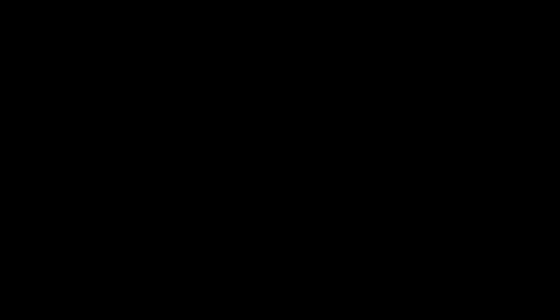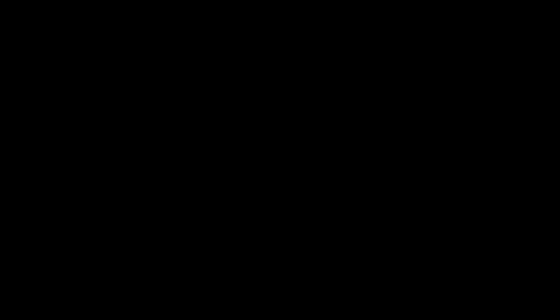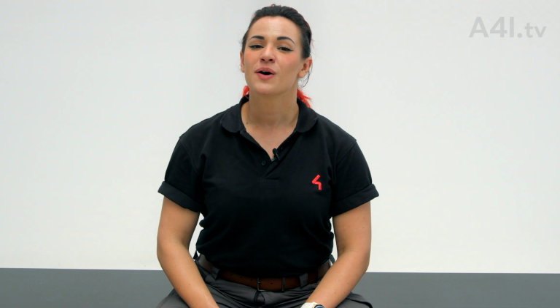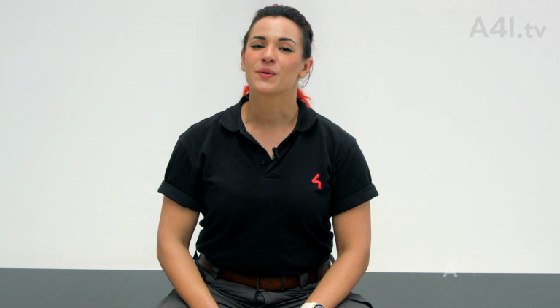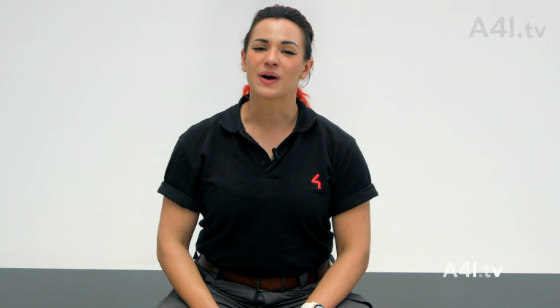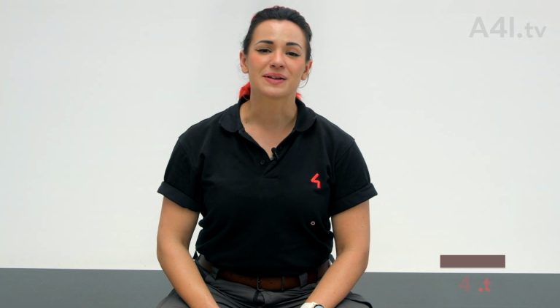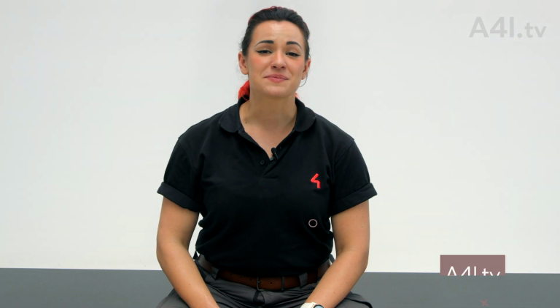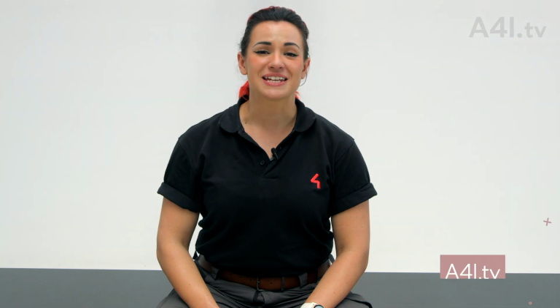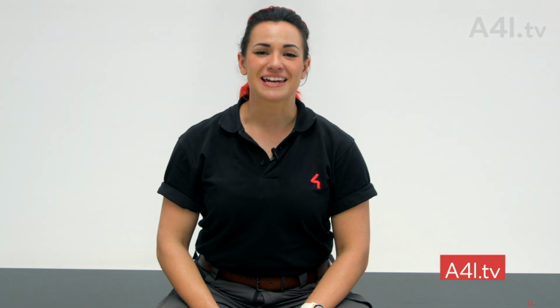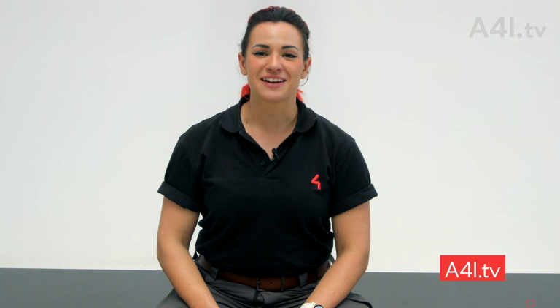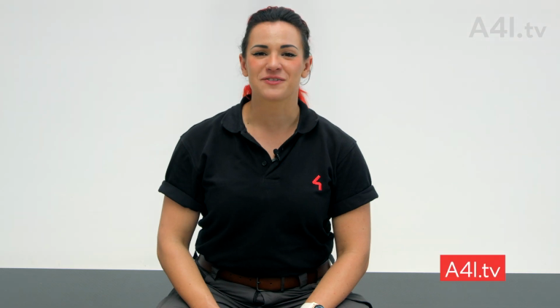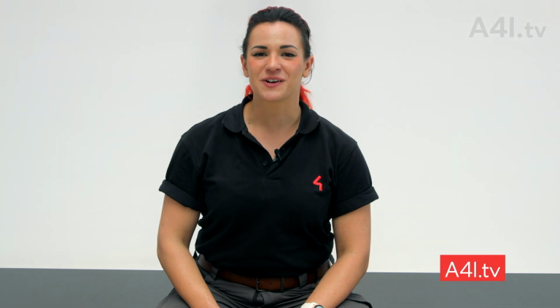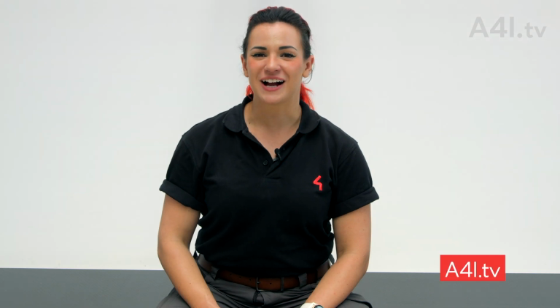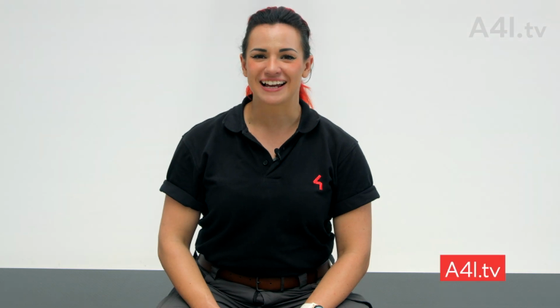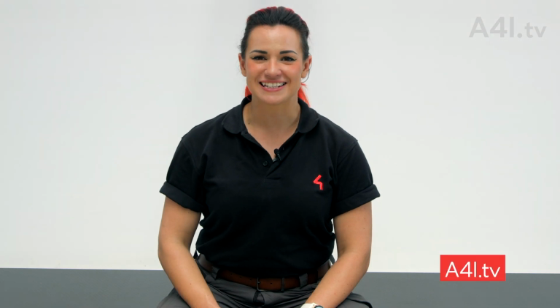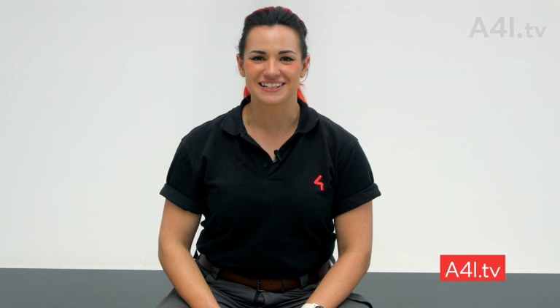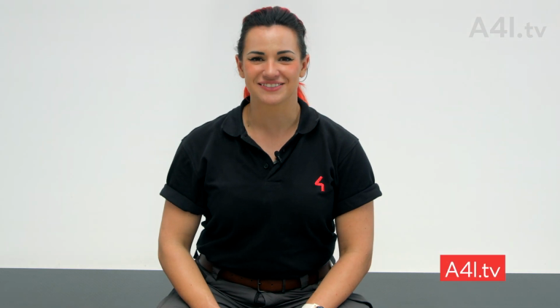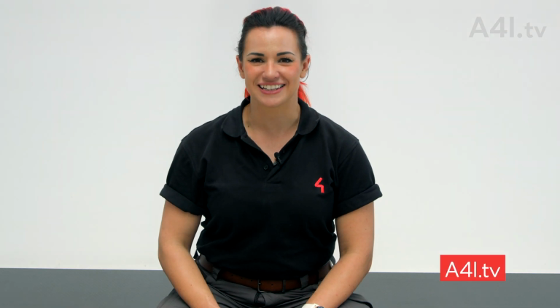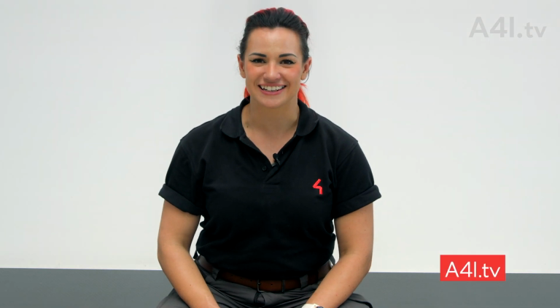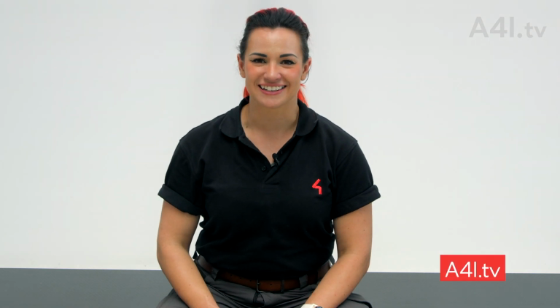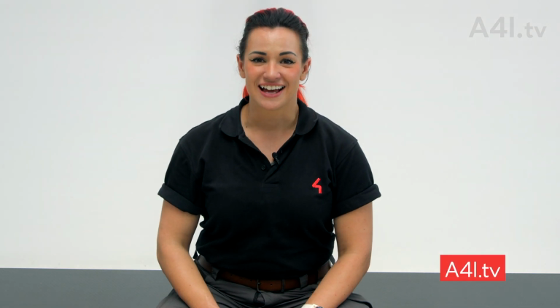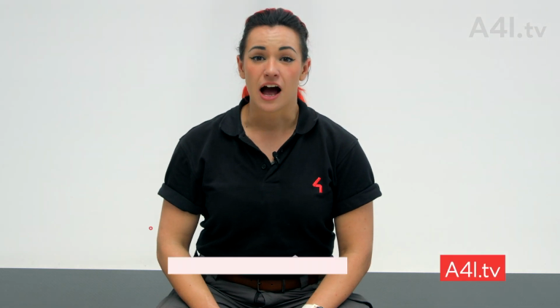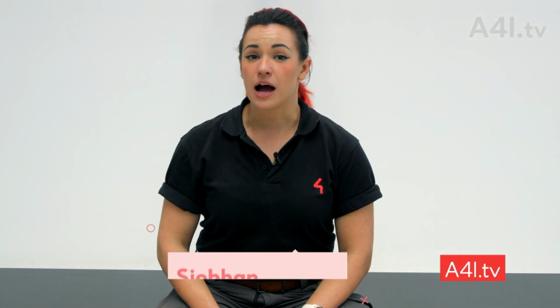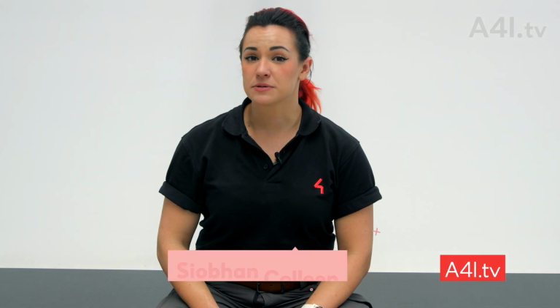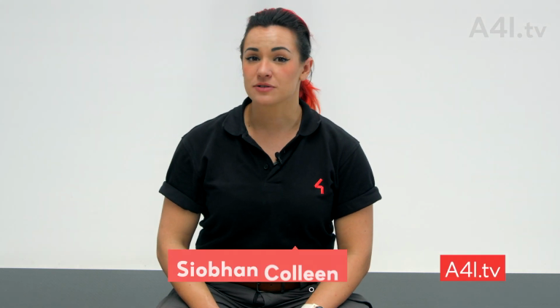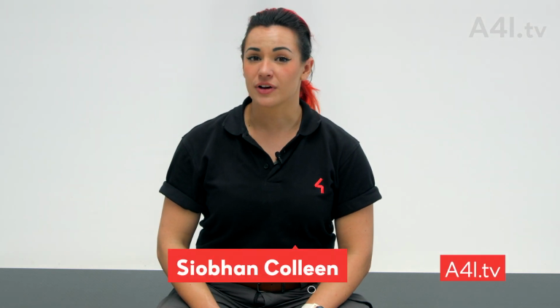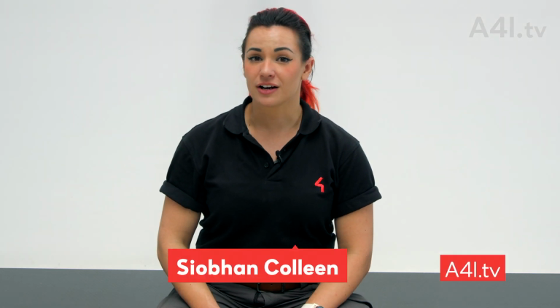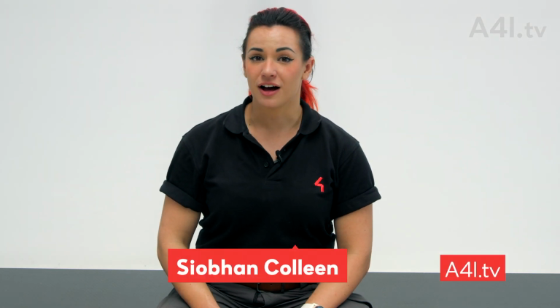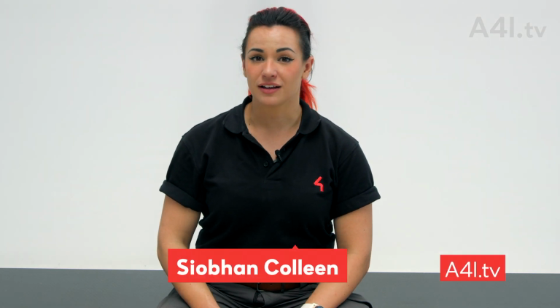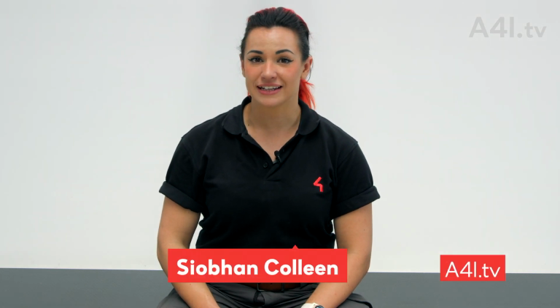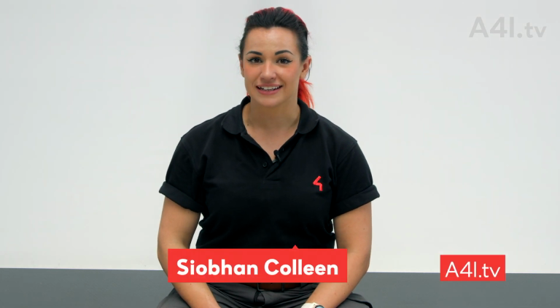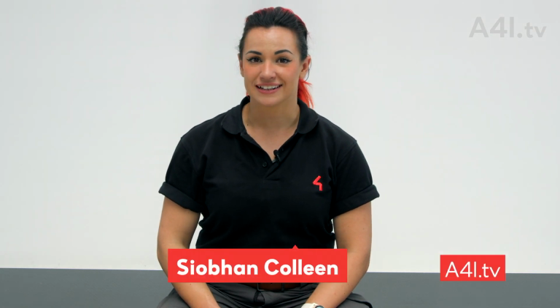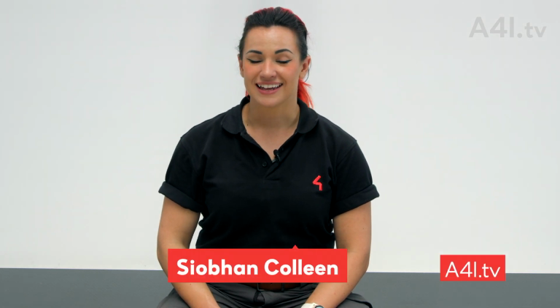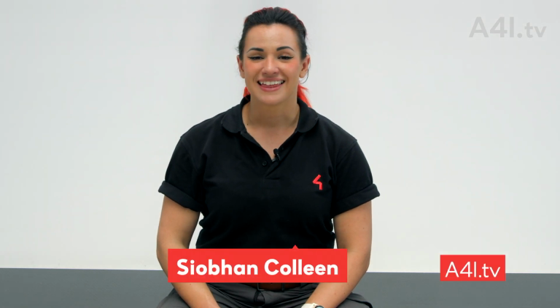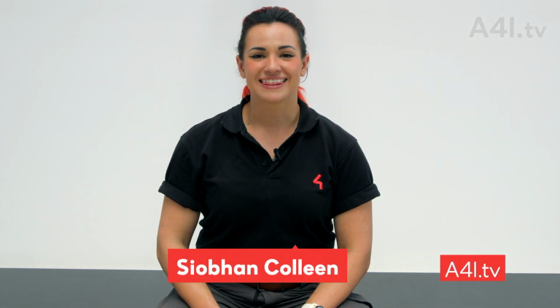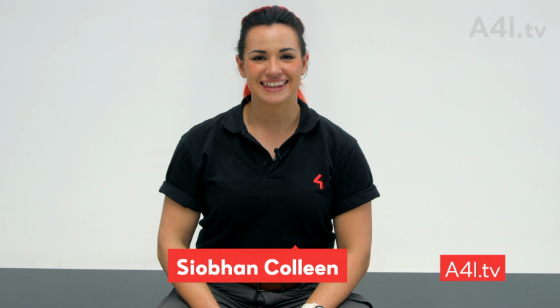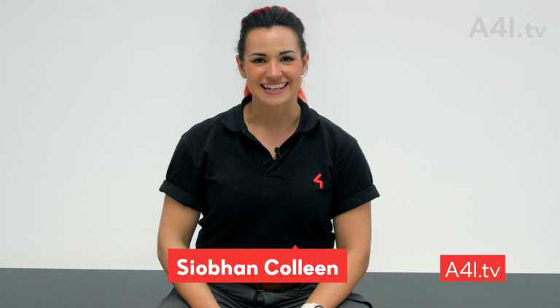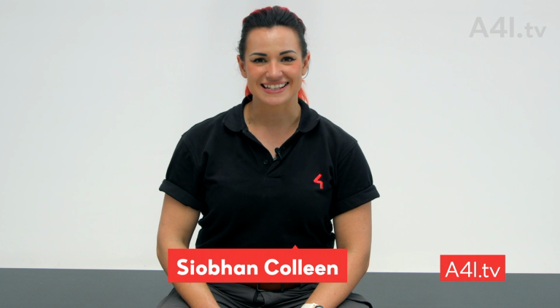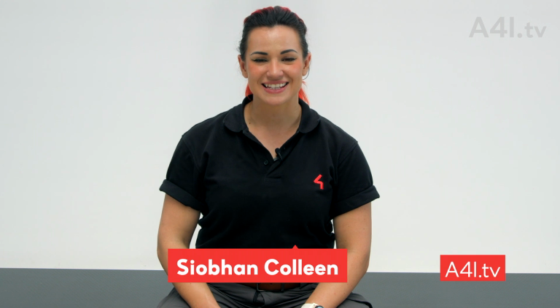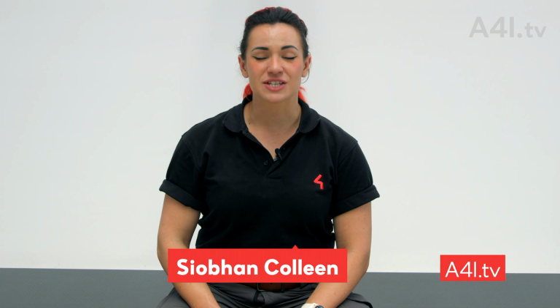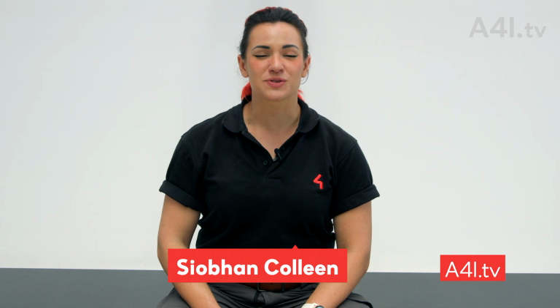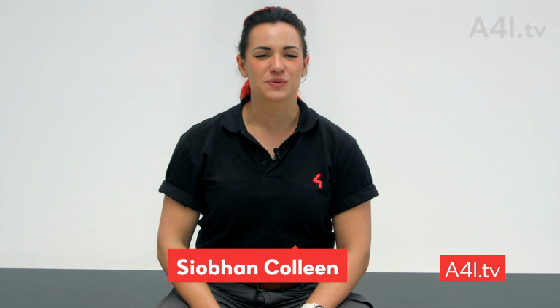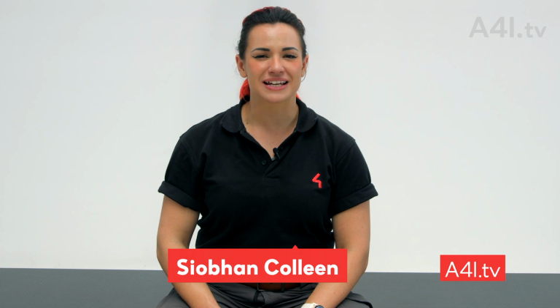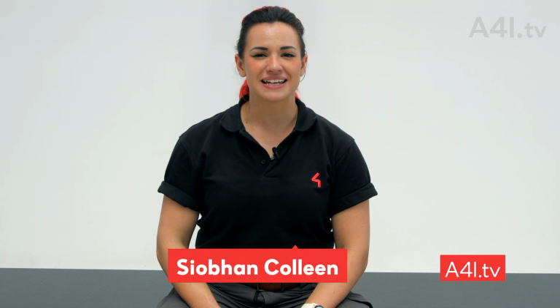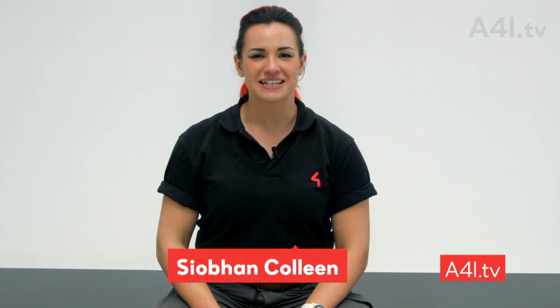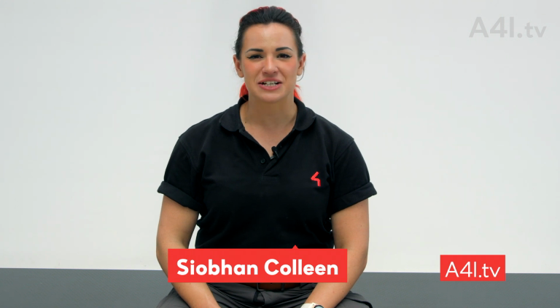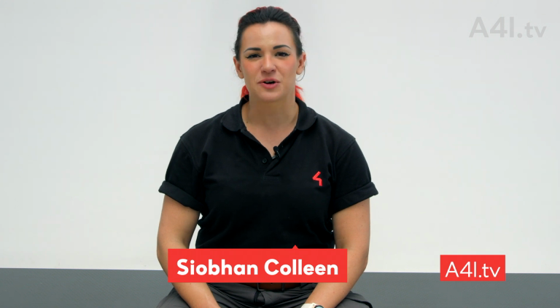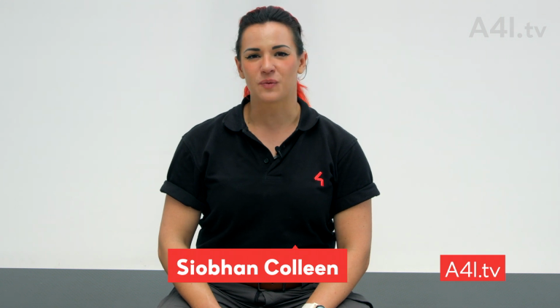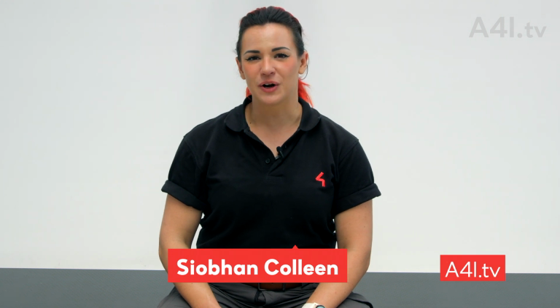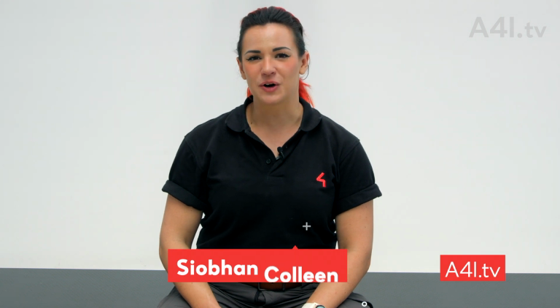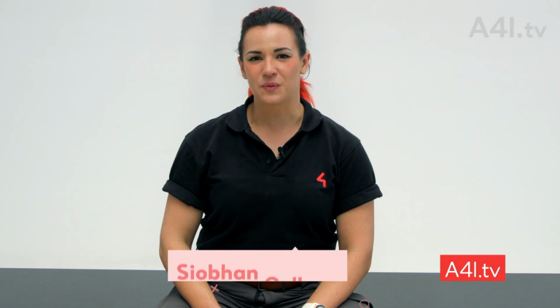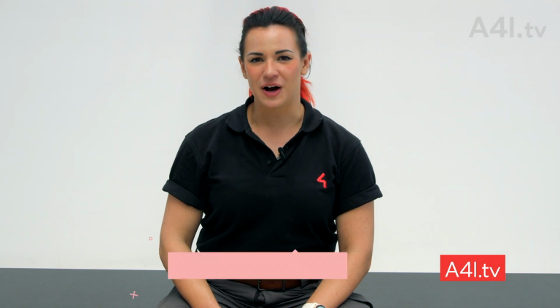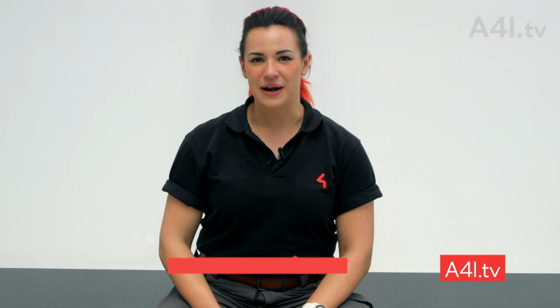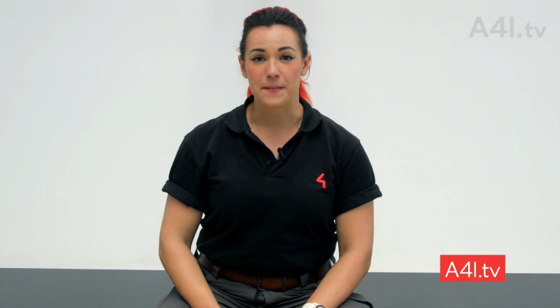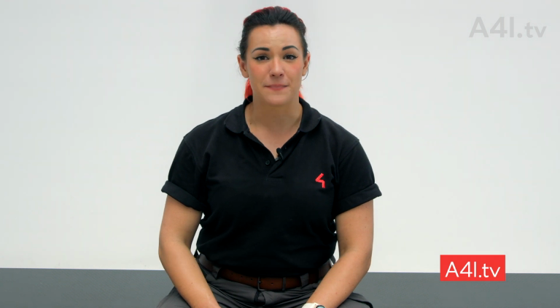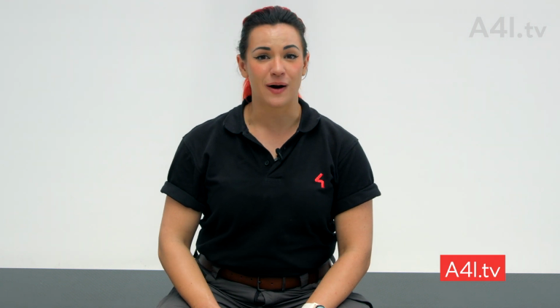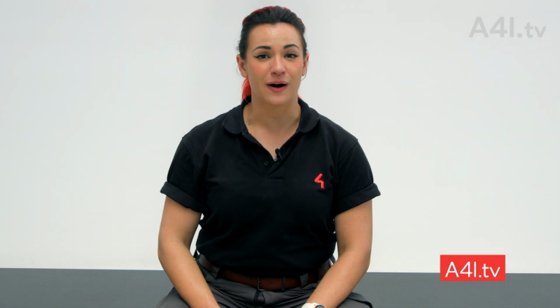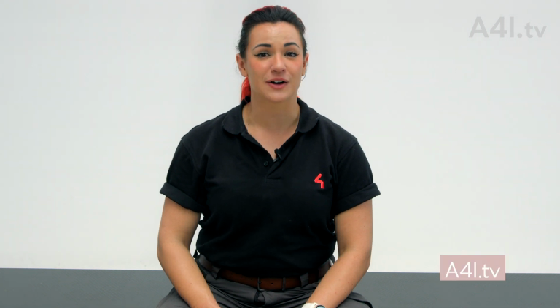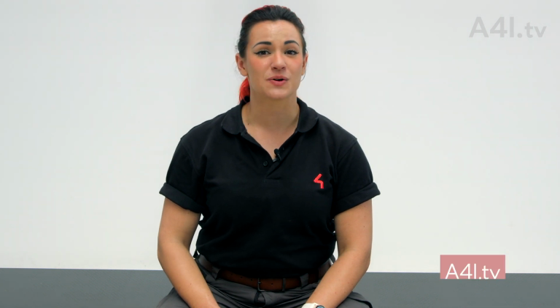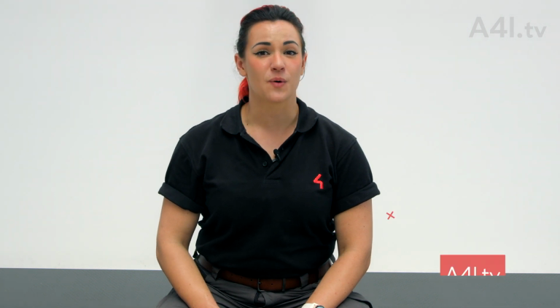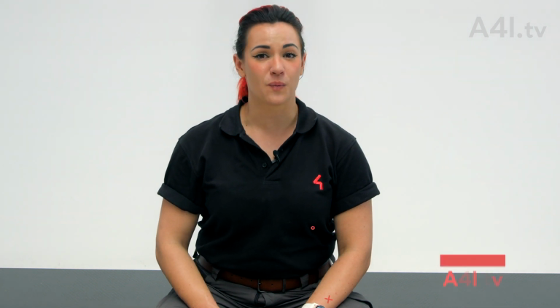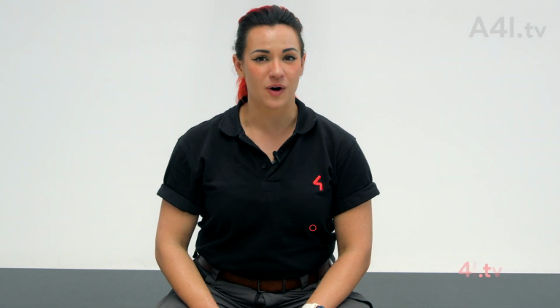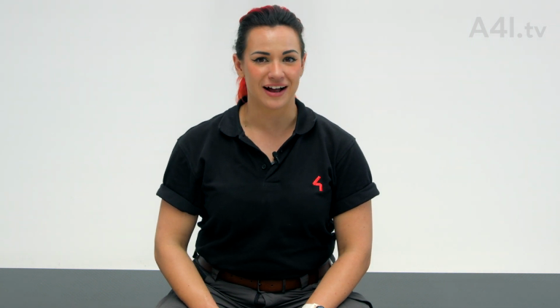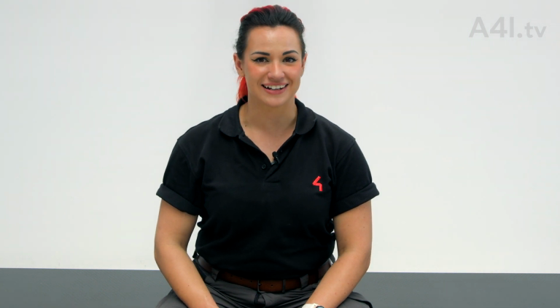Welcome to A4i TV. I'm Siobhan Colleen. This is Rigging Gear 101 Part 1.